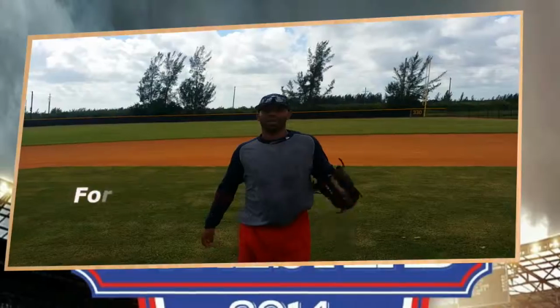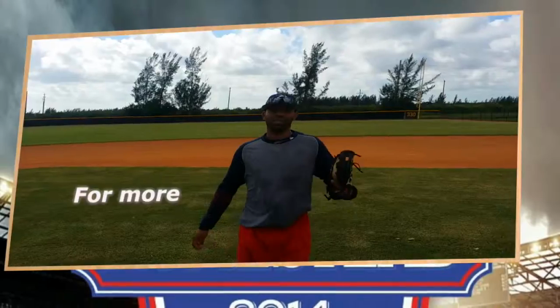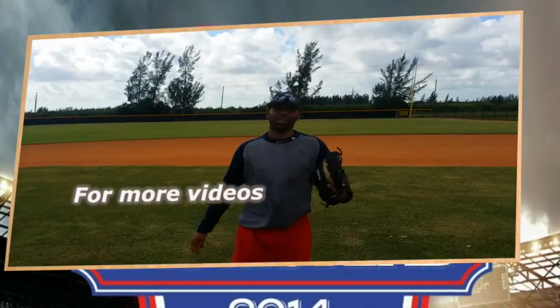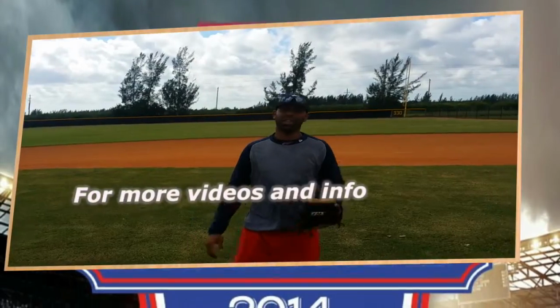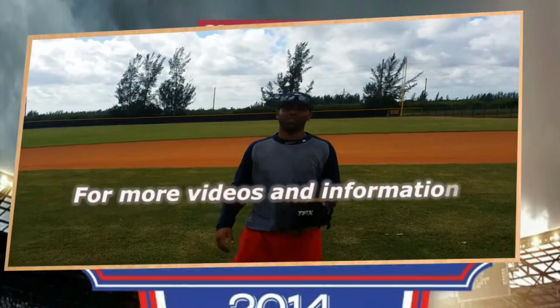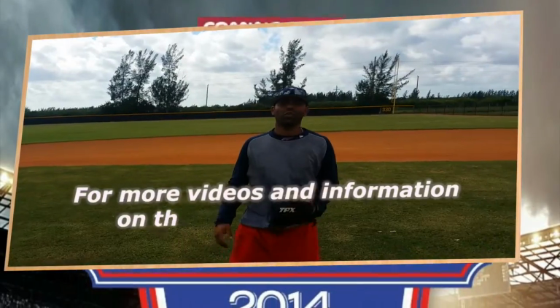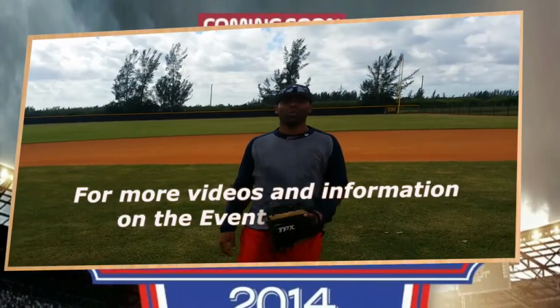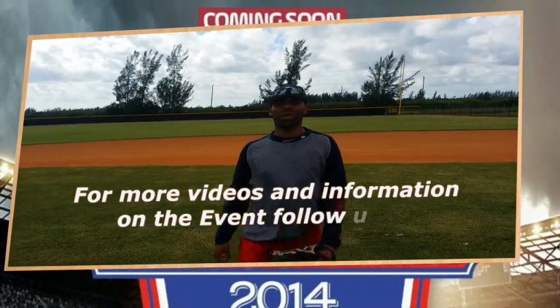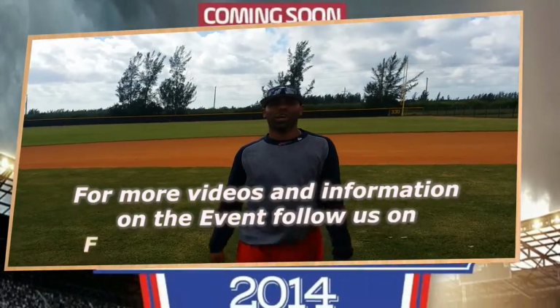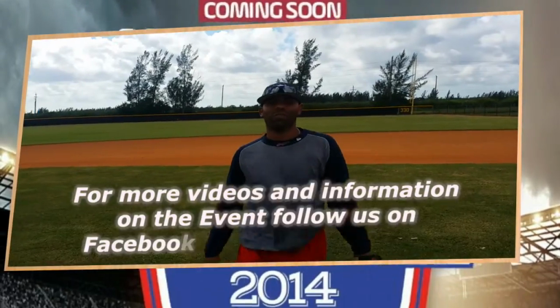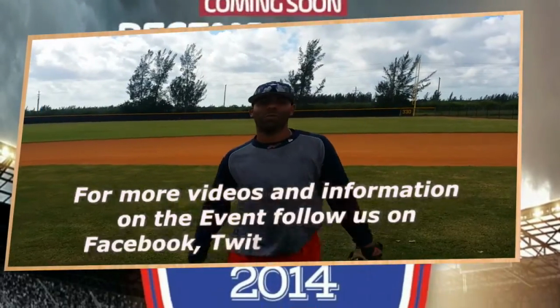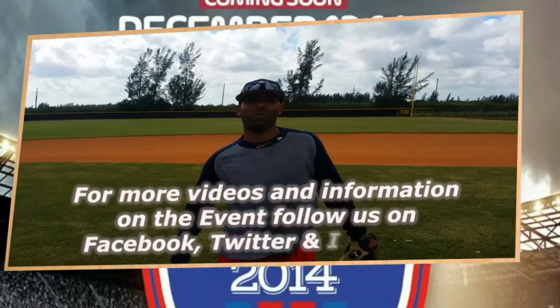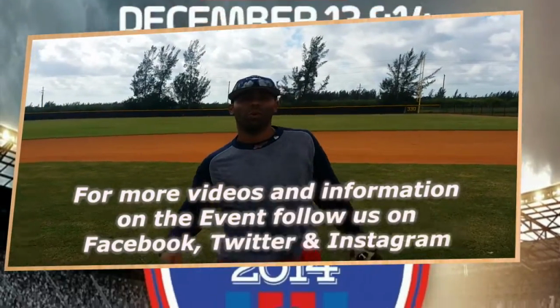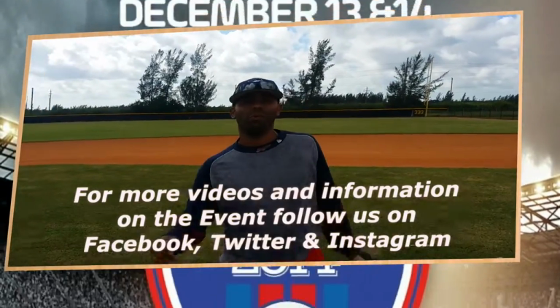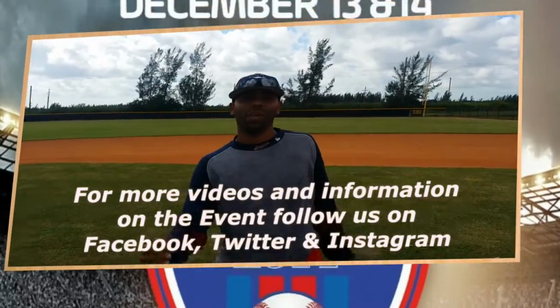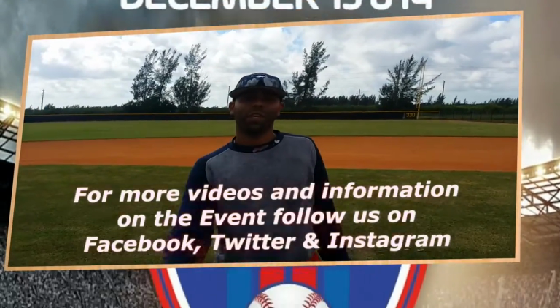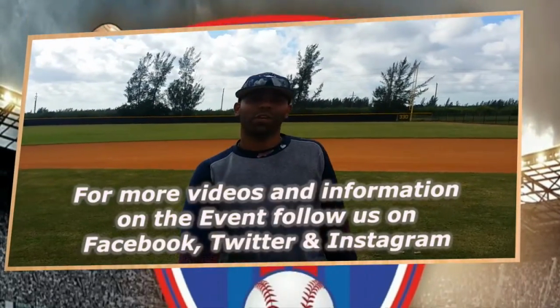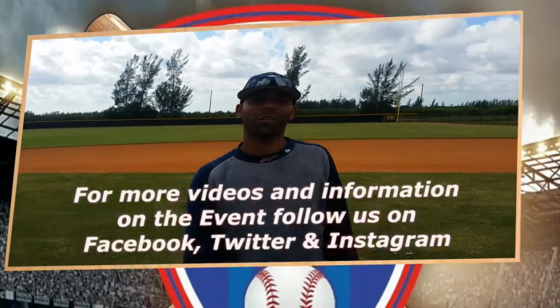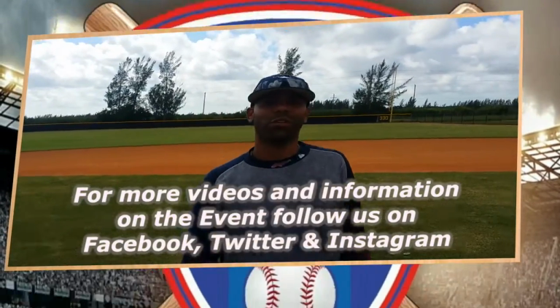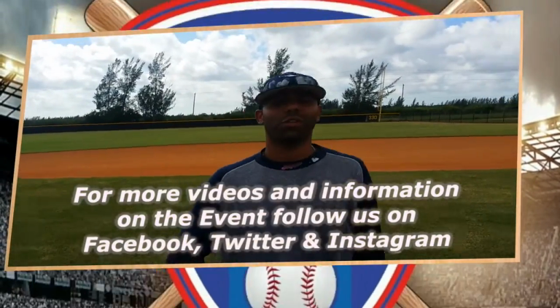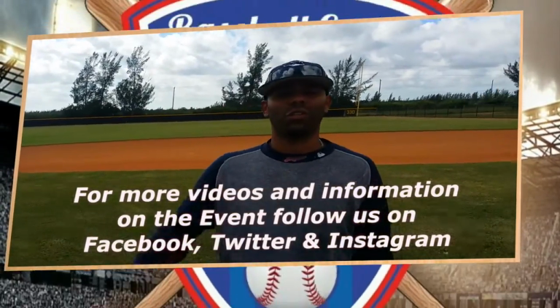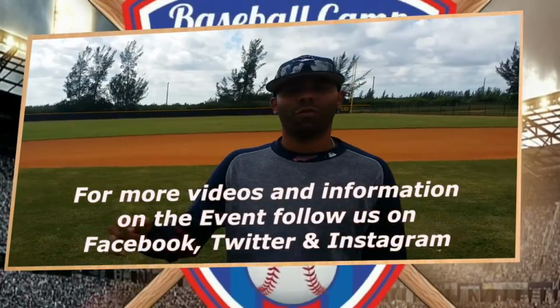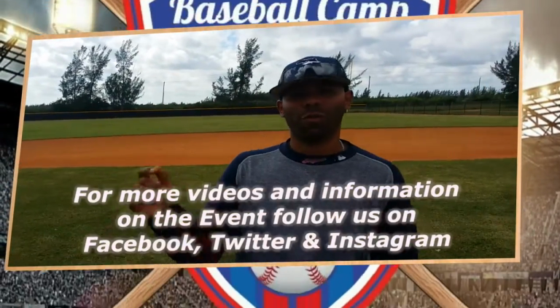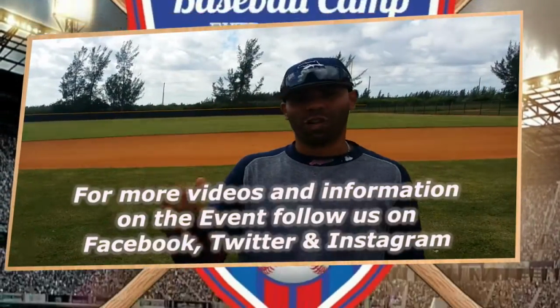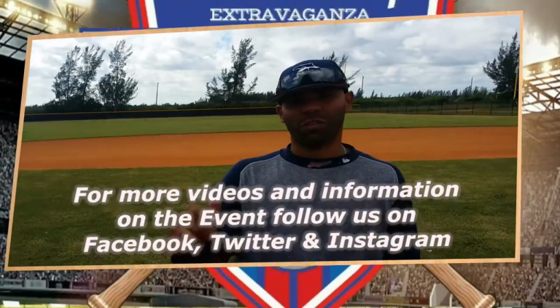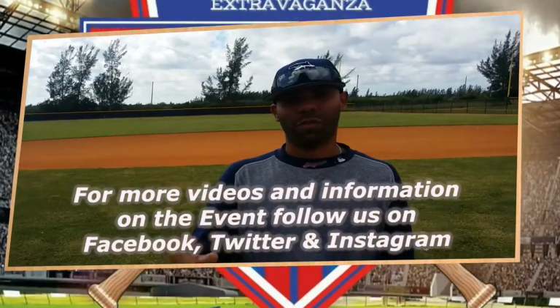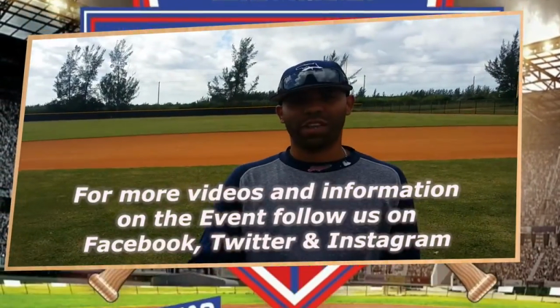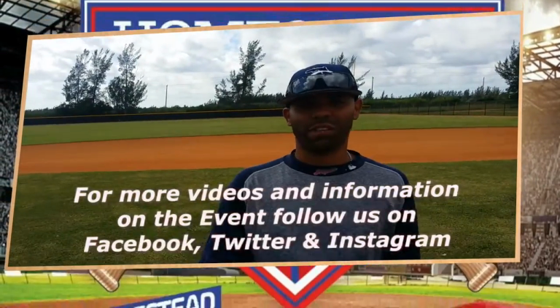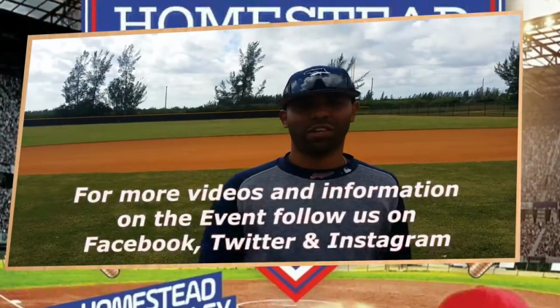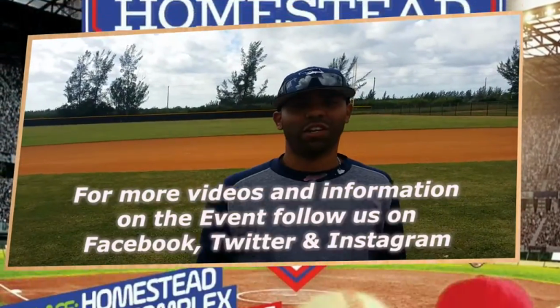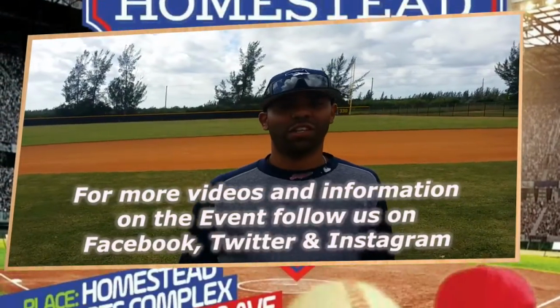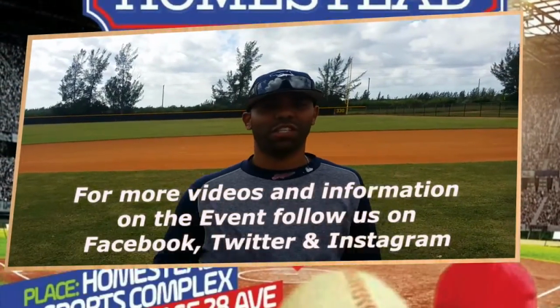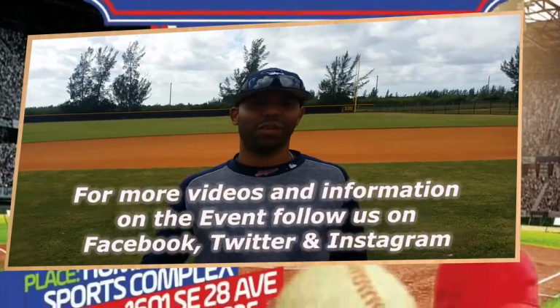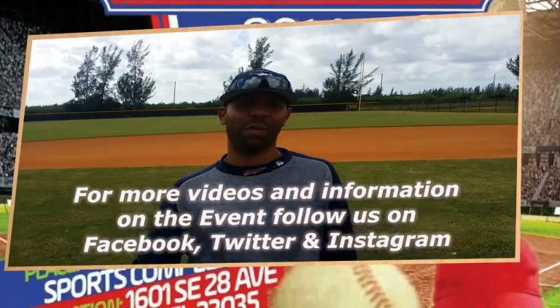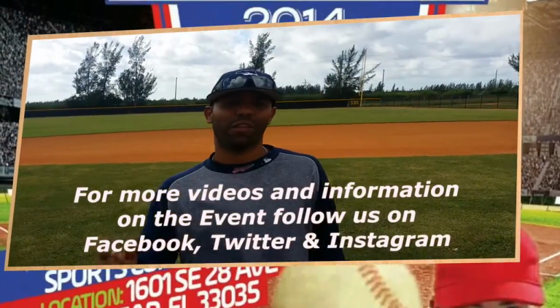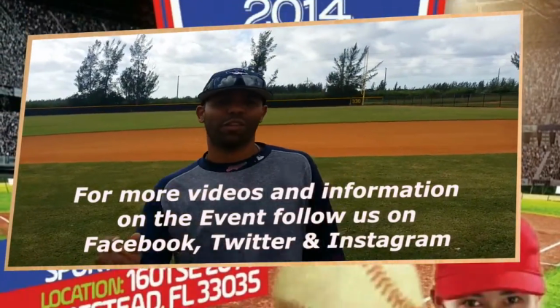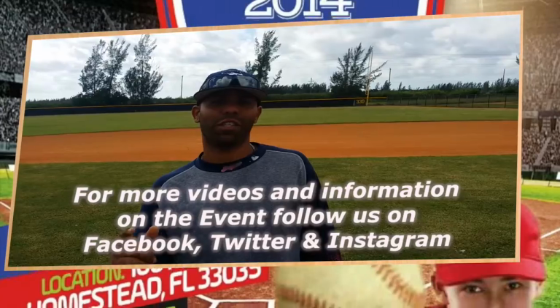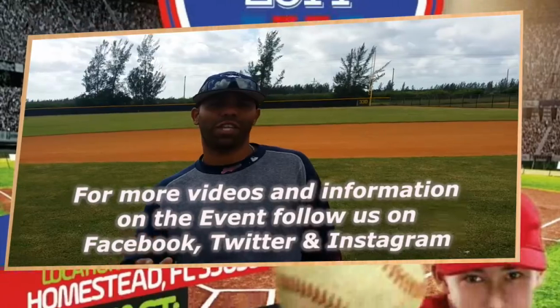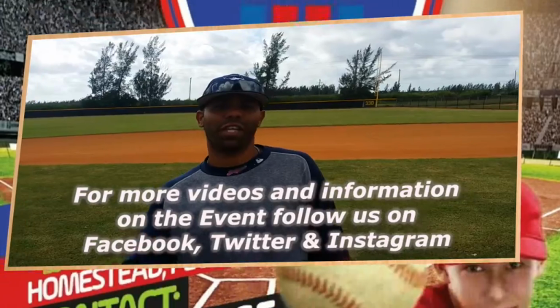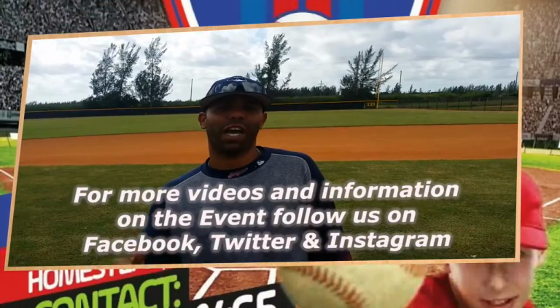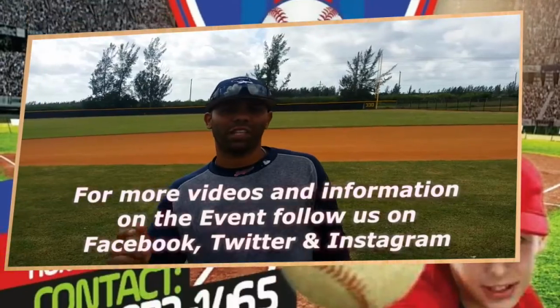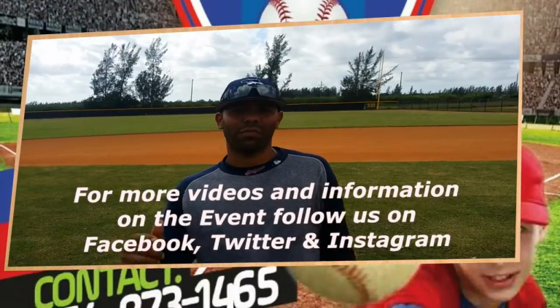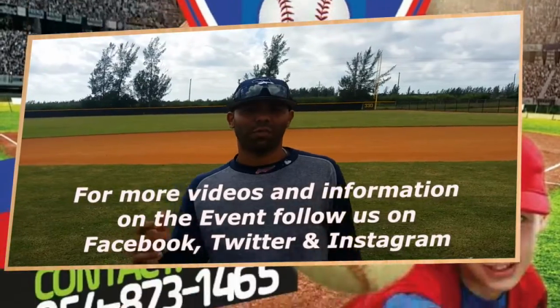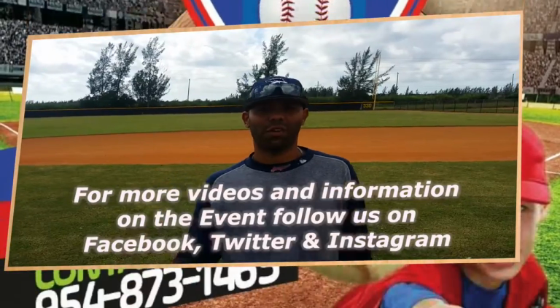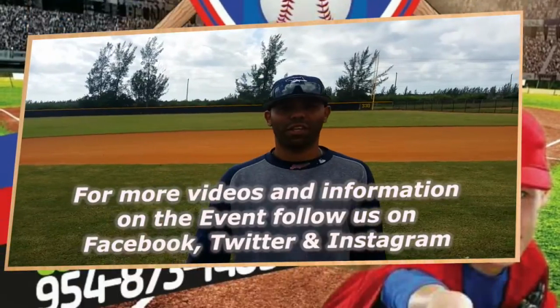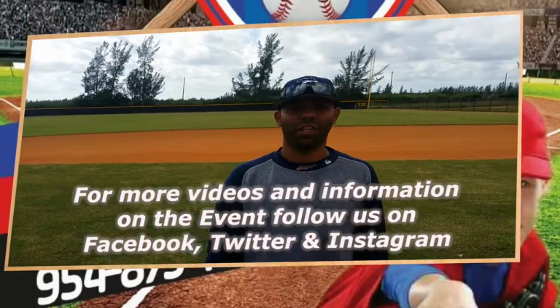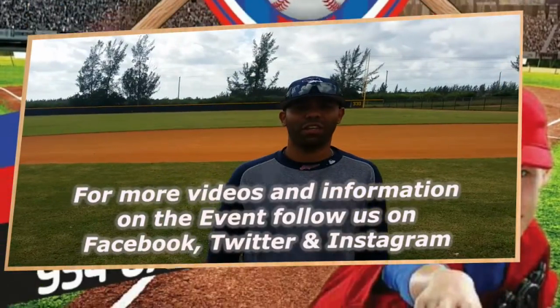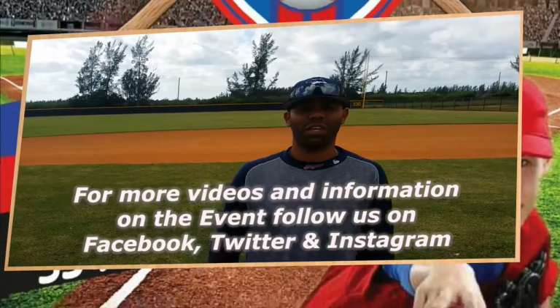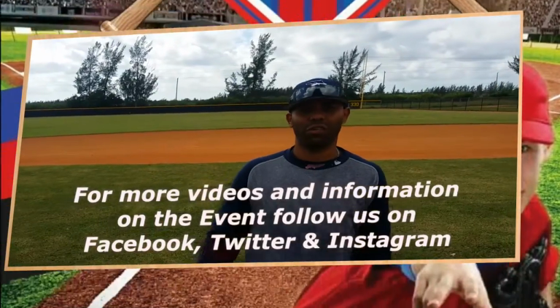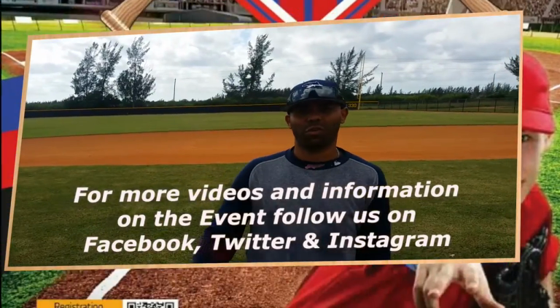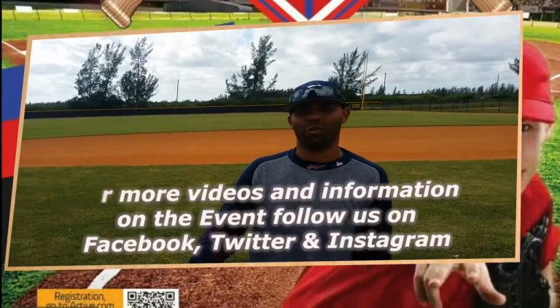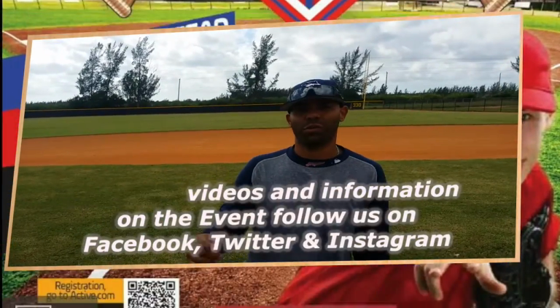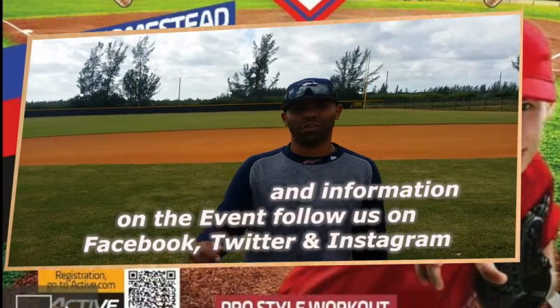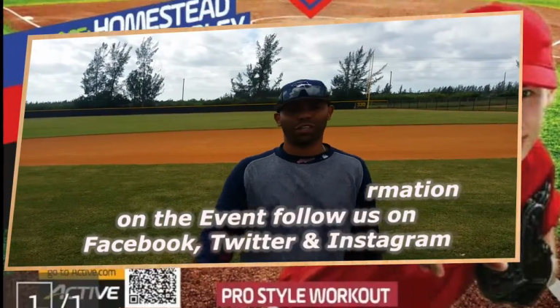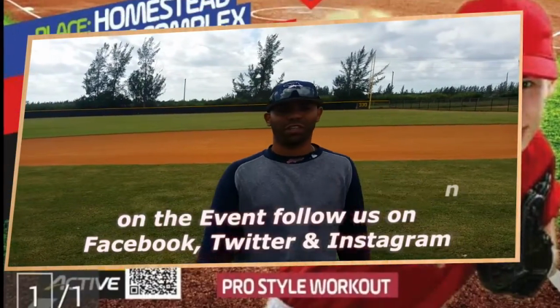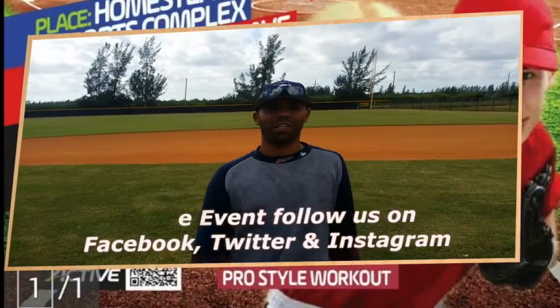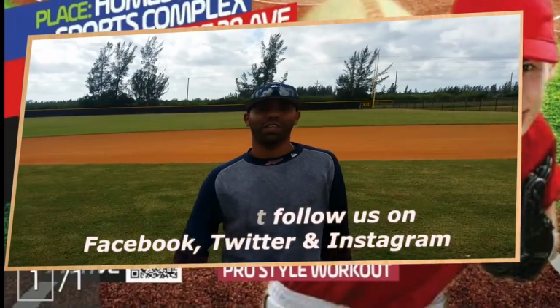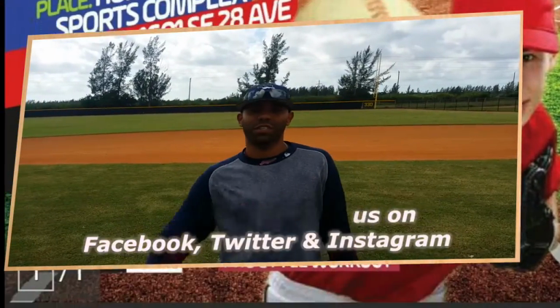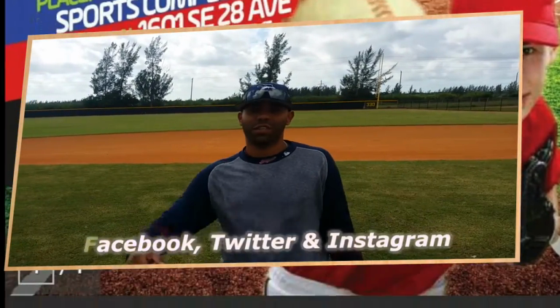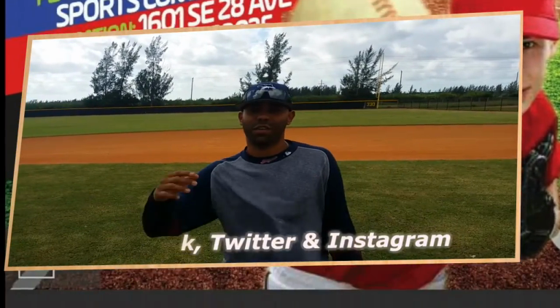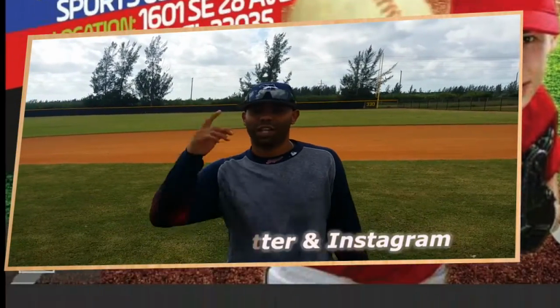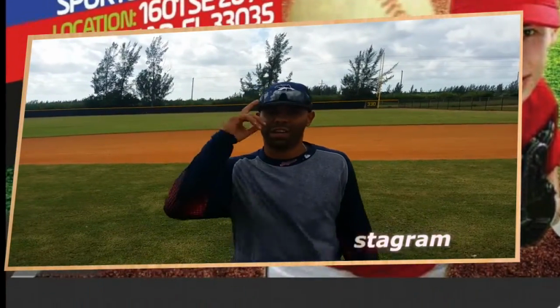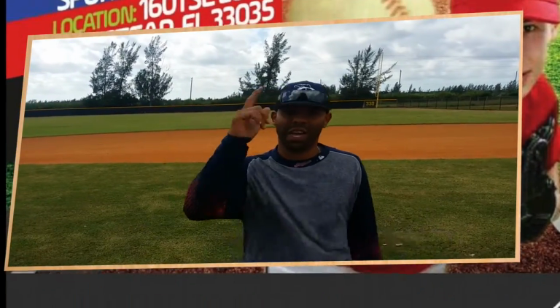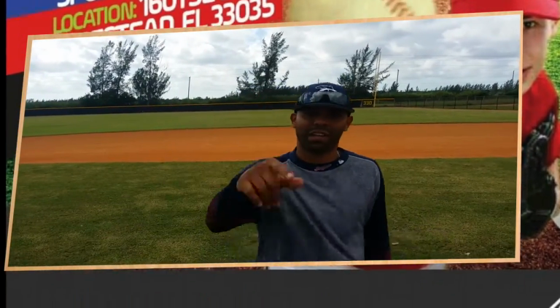Stay tuned with us for more videos. Don't forget to register — December 13th and the 14th is your opportunity. See you later guys!